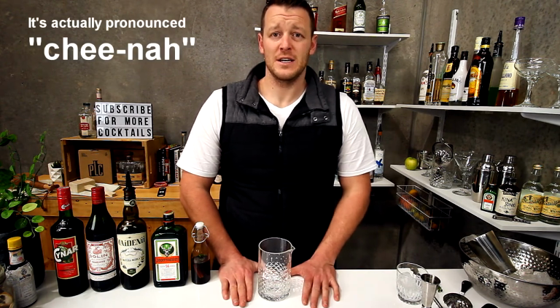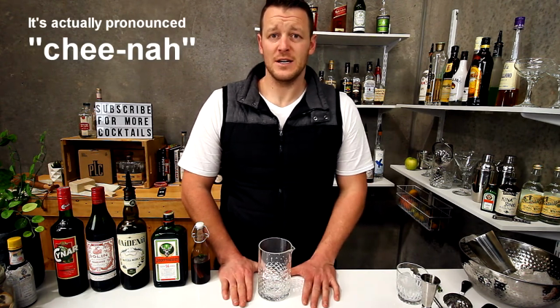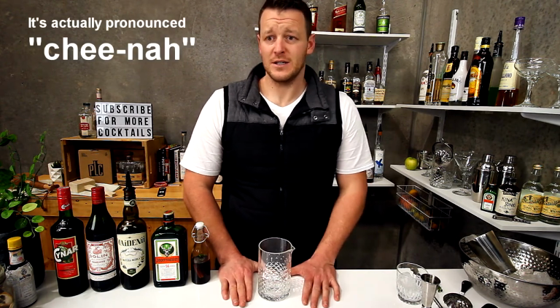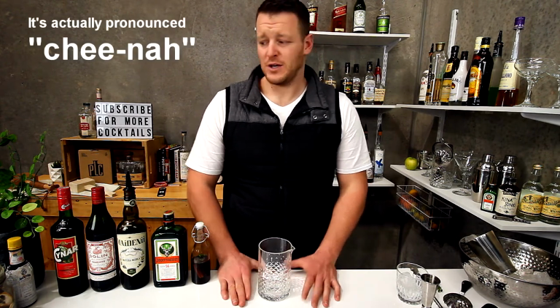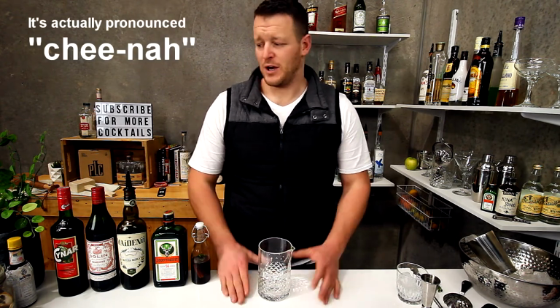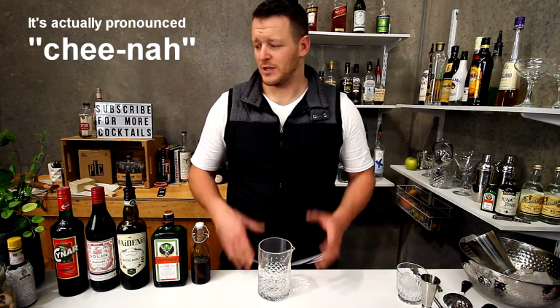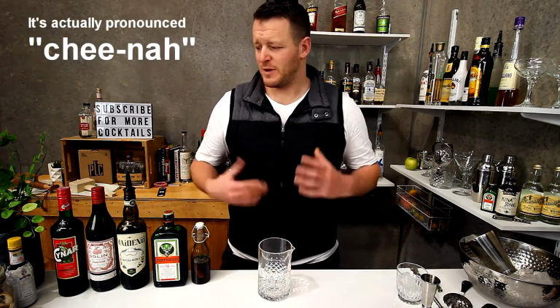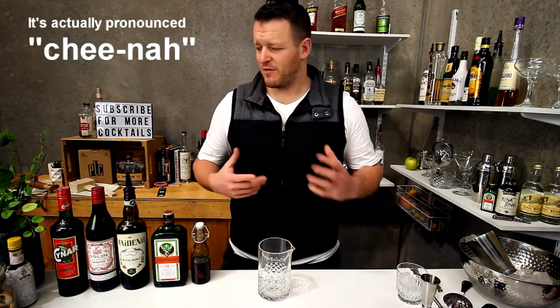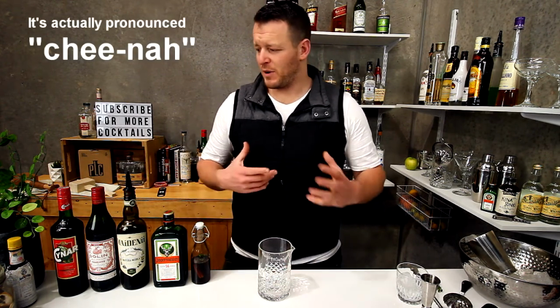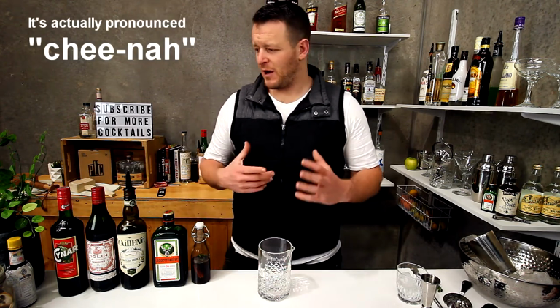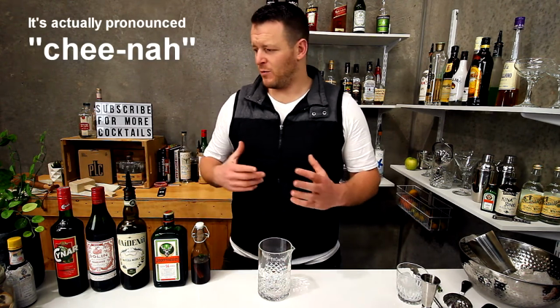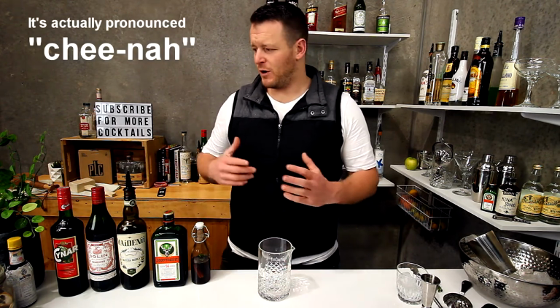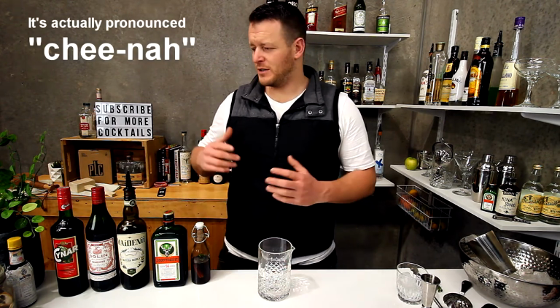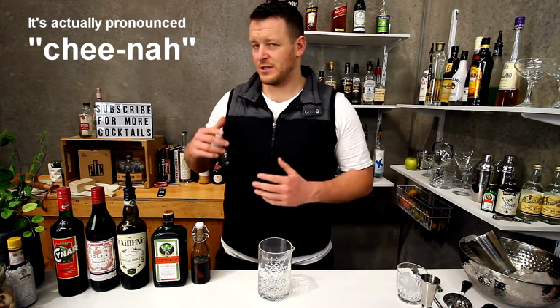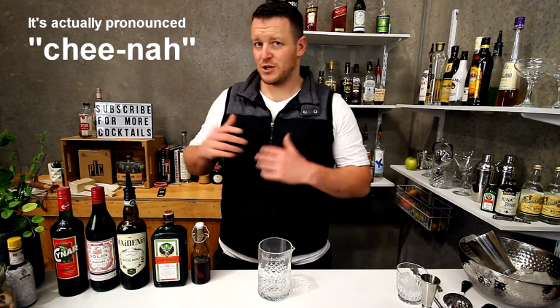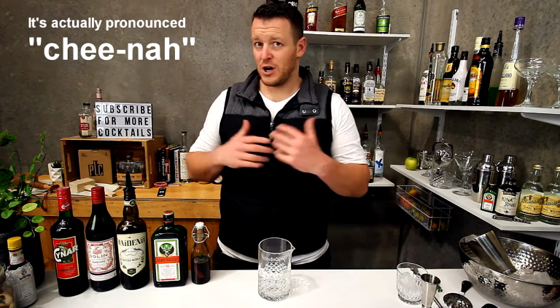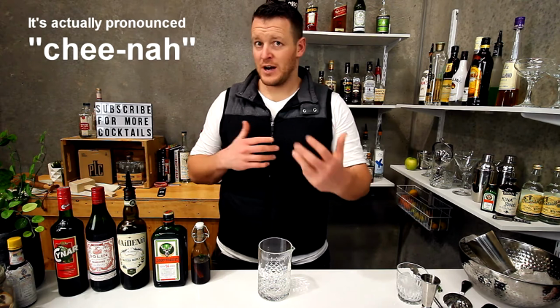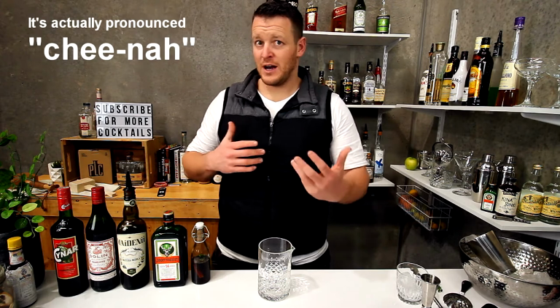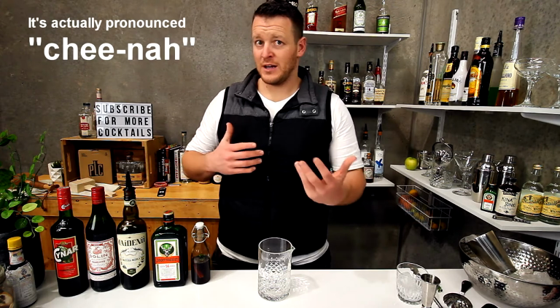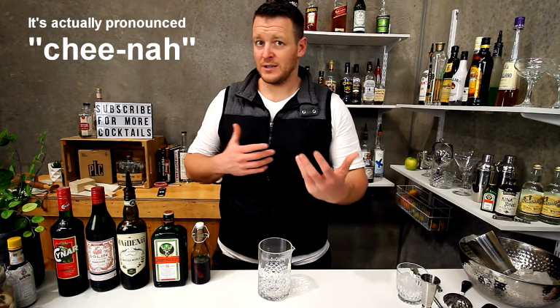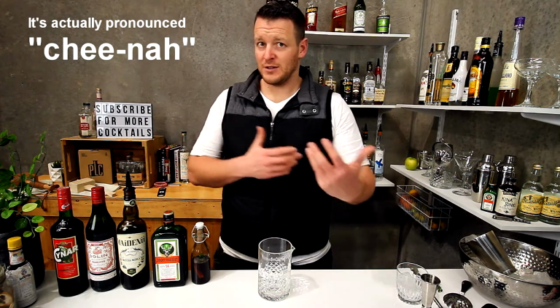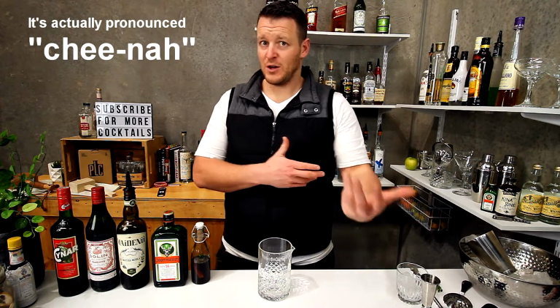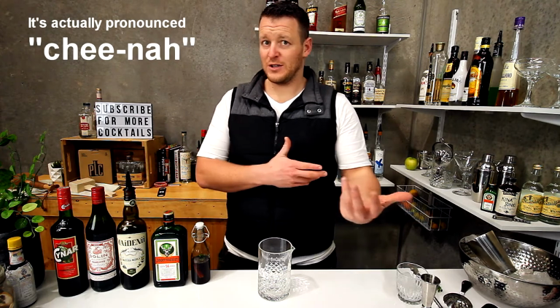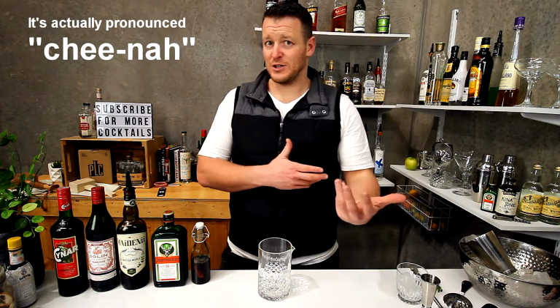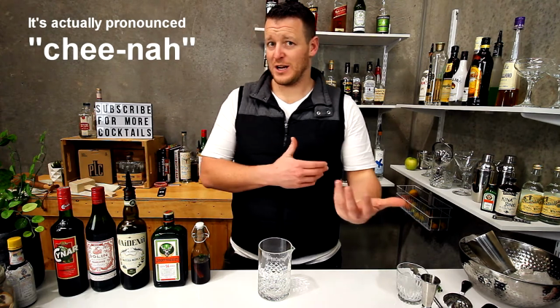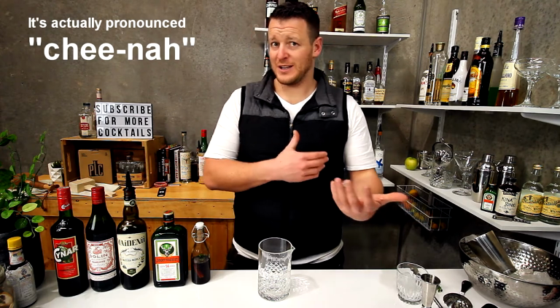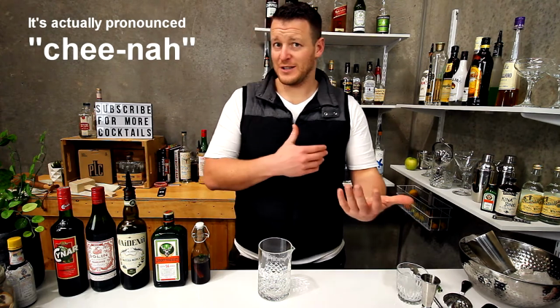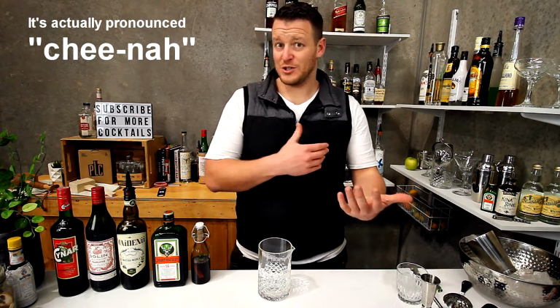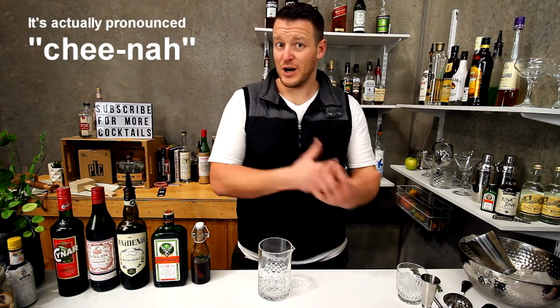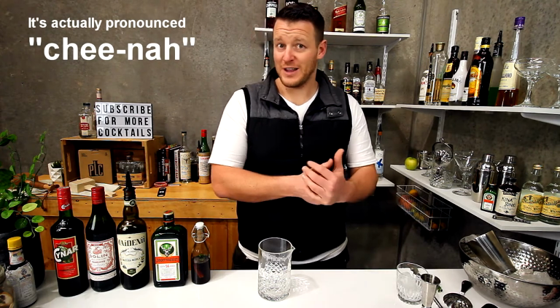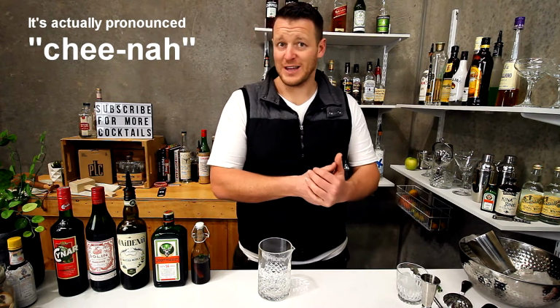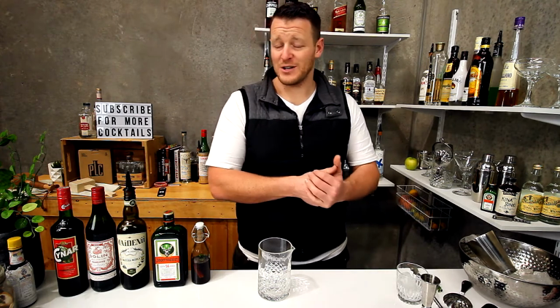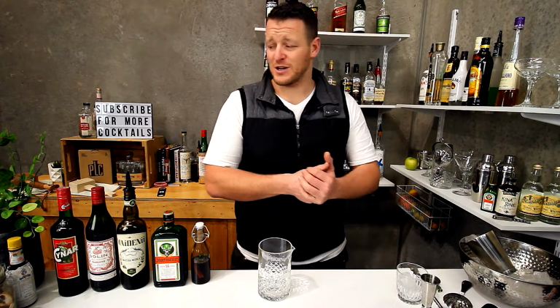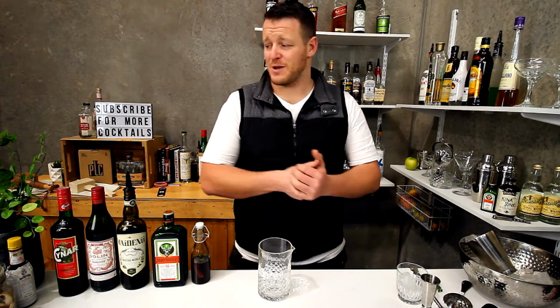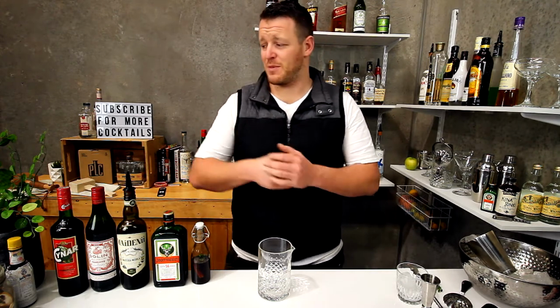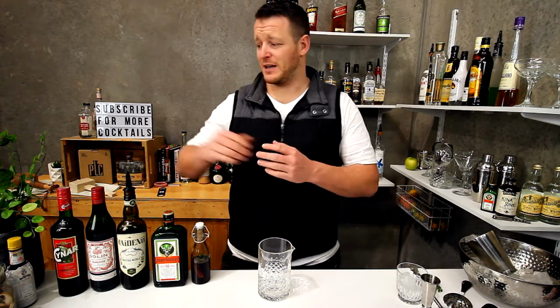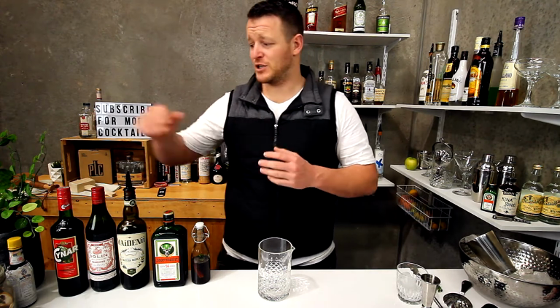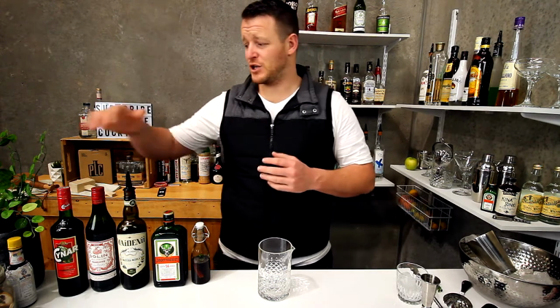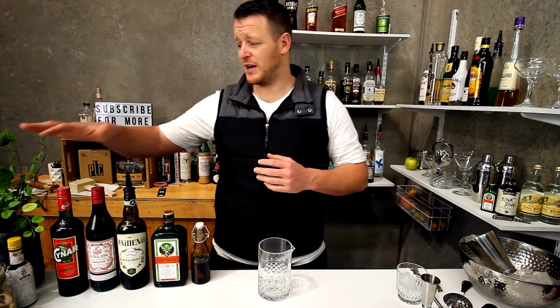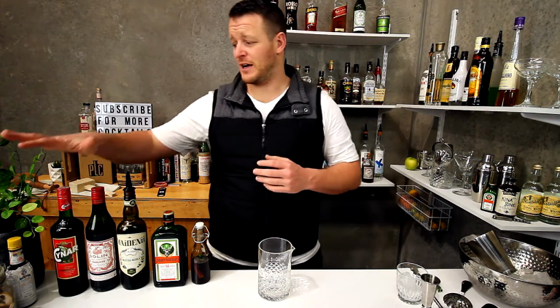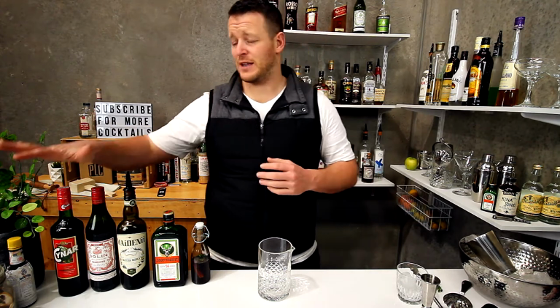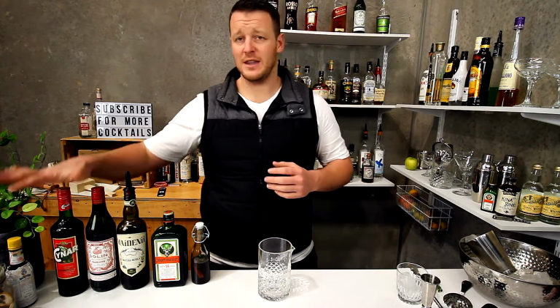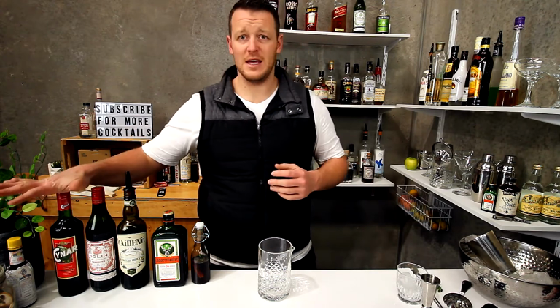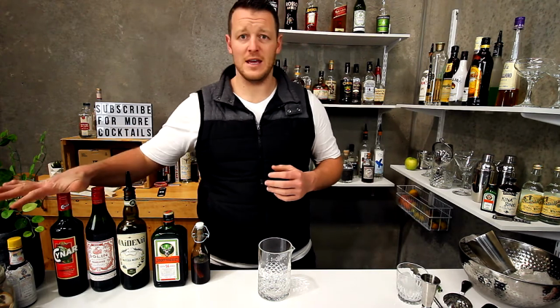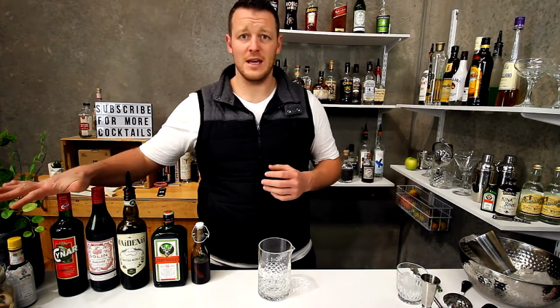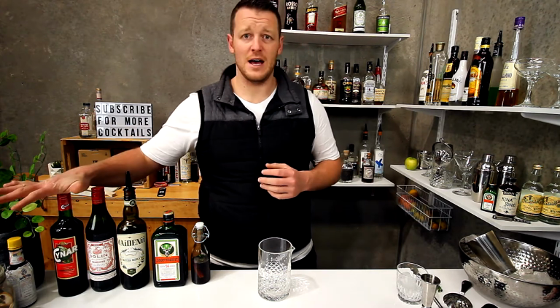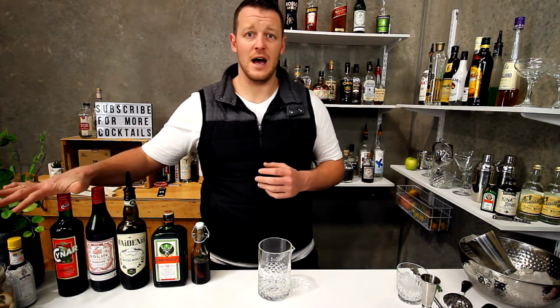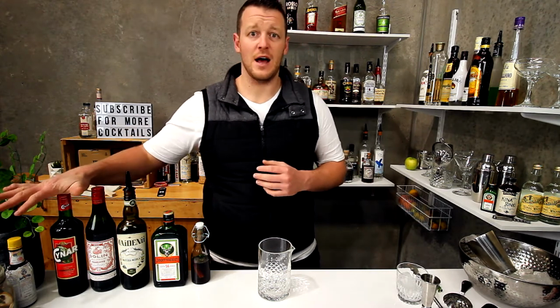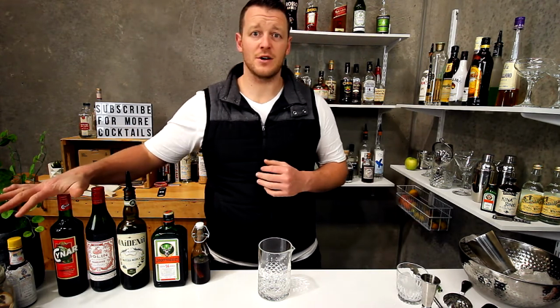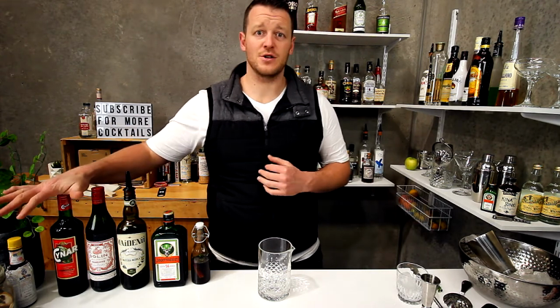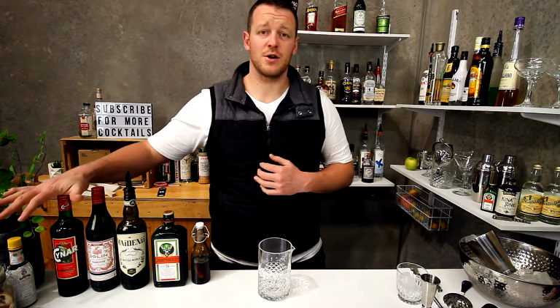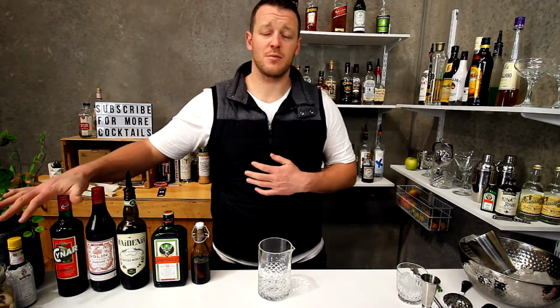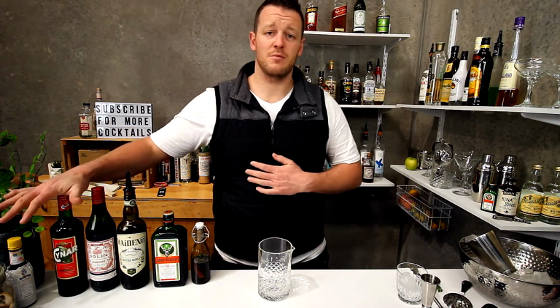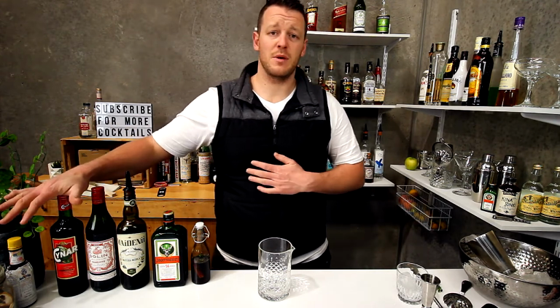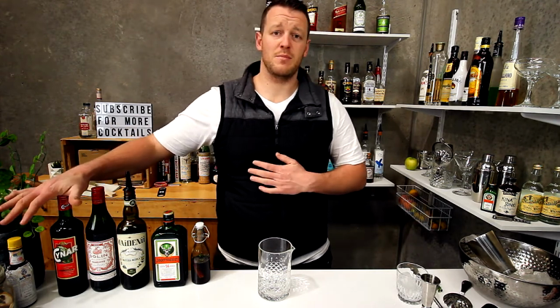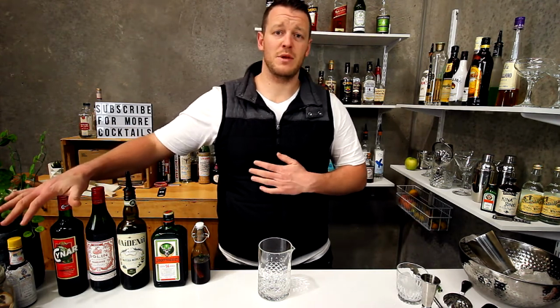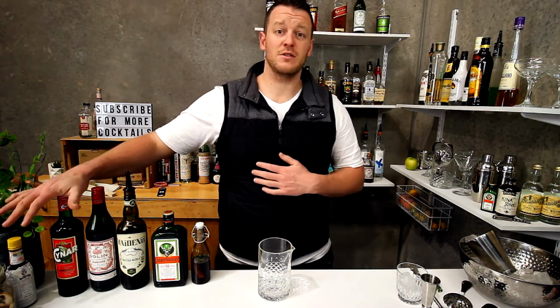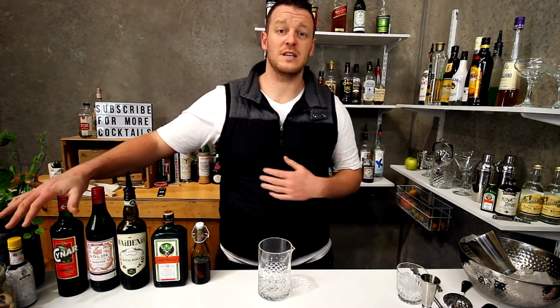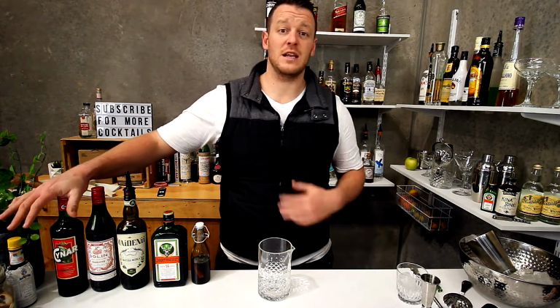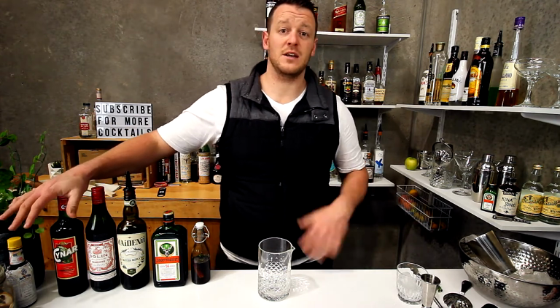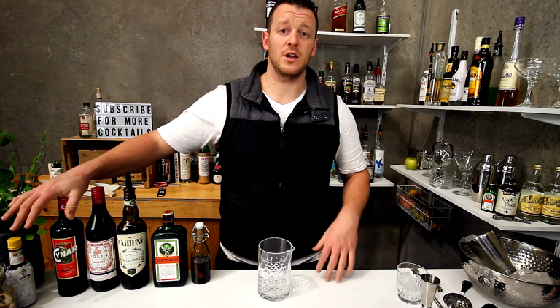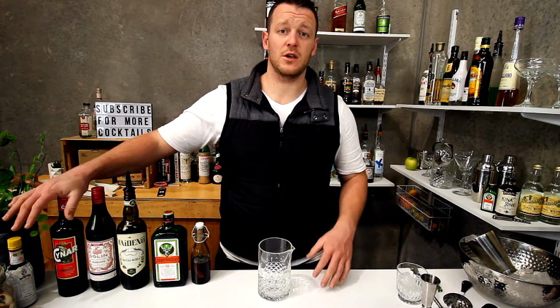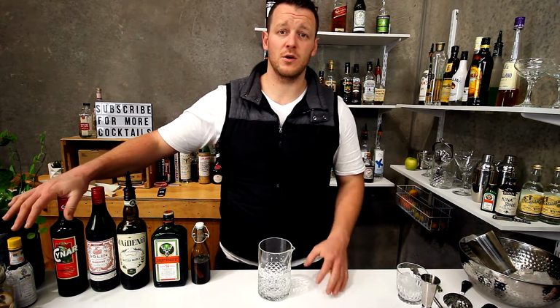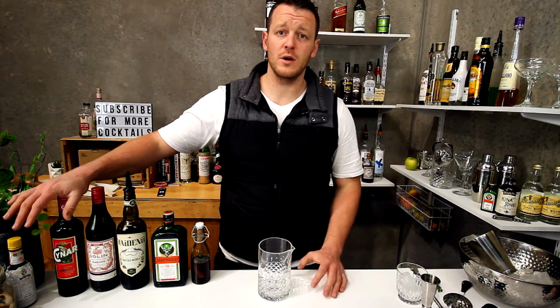It's a bit of a play on words — not China the country, but China the artichoke bitter Italian liqueur.